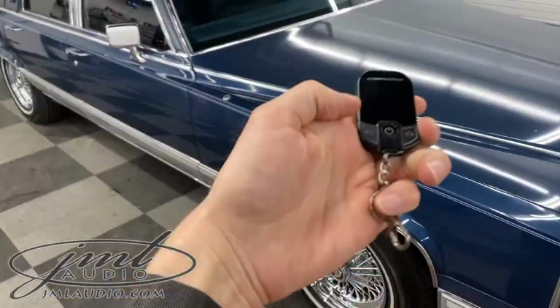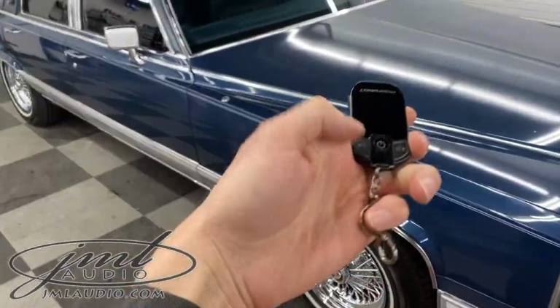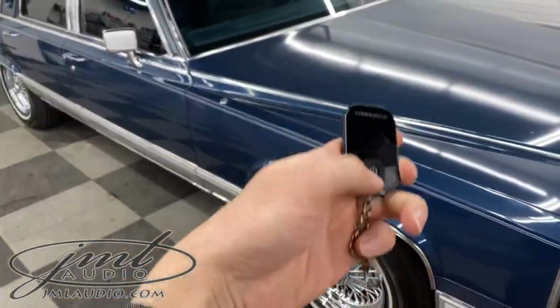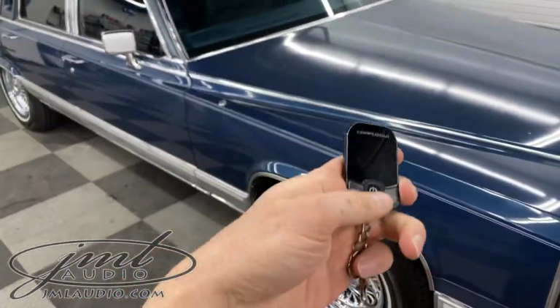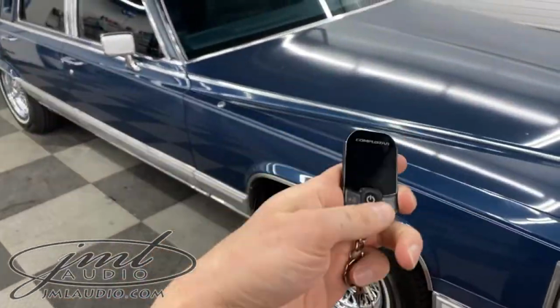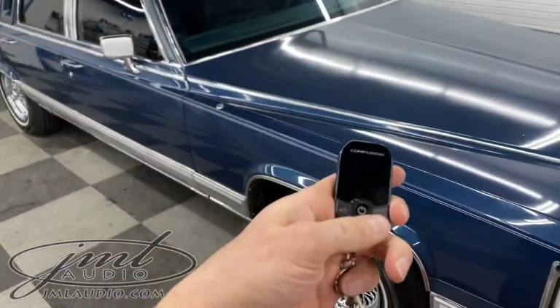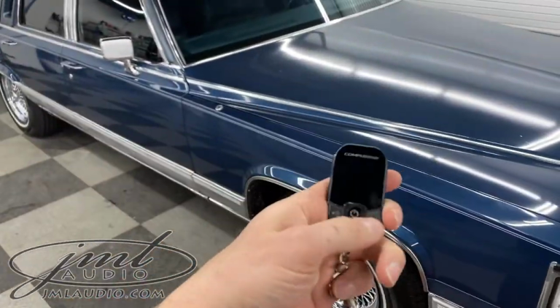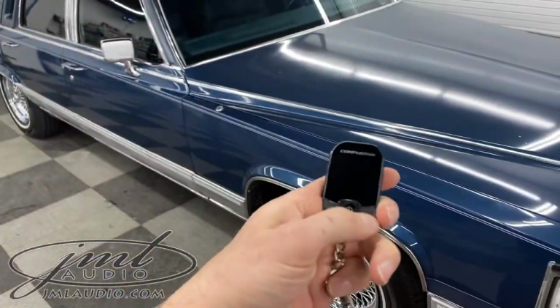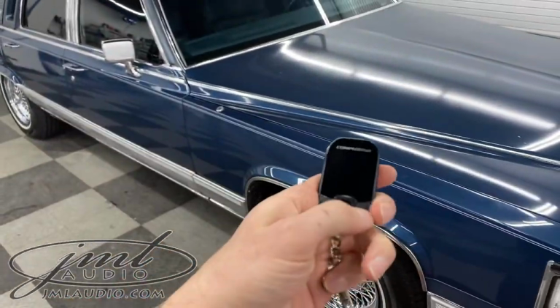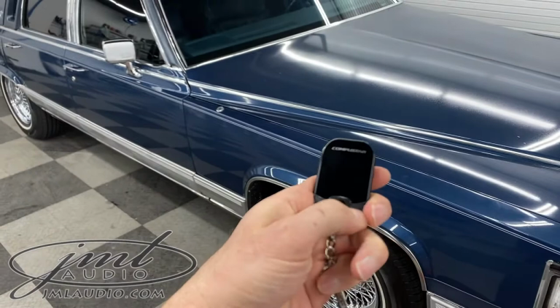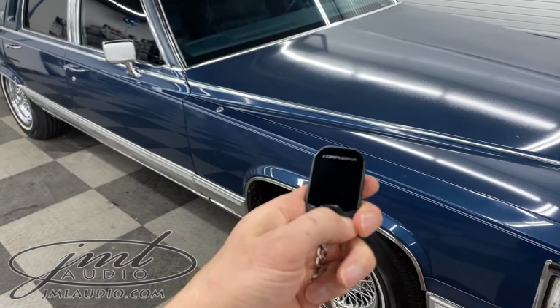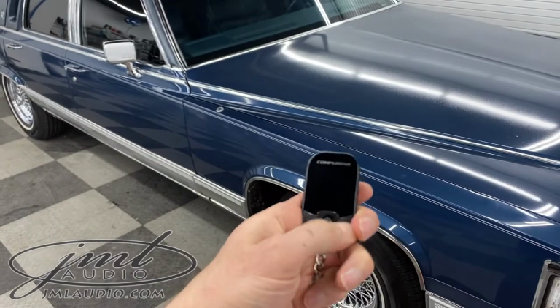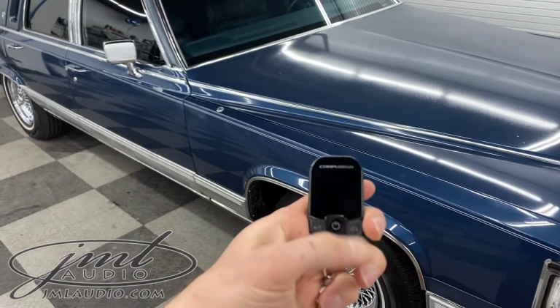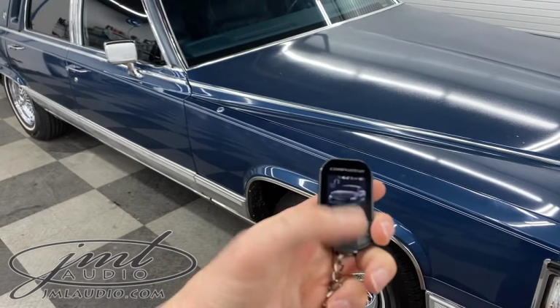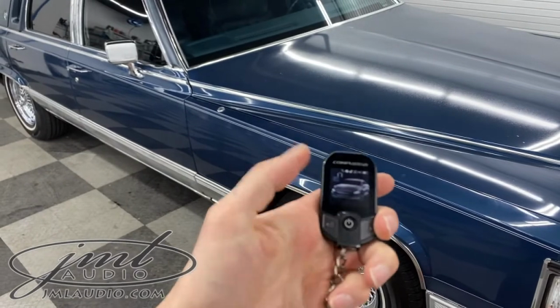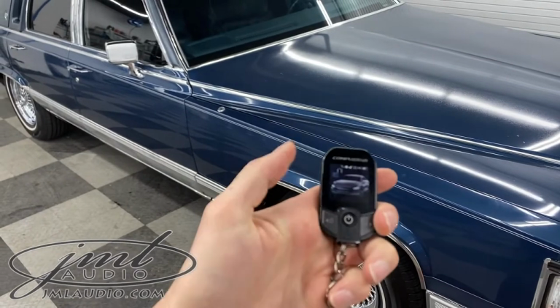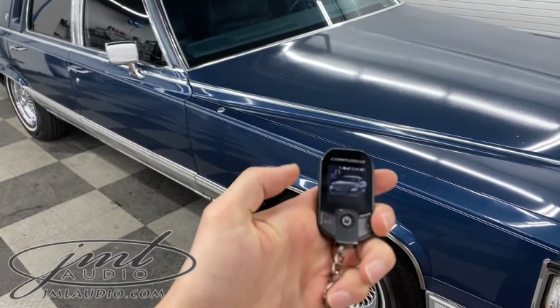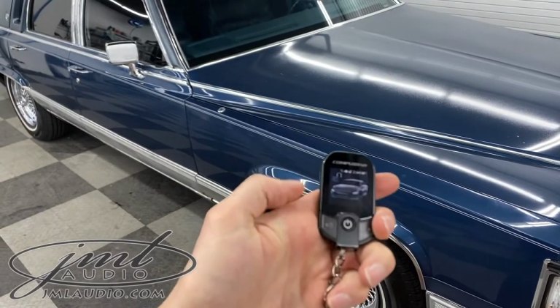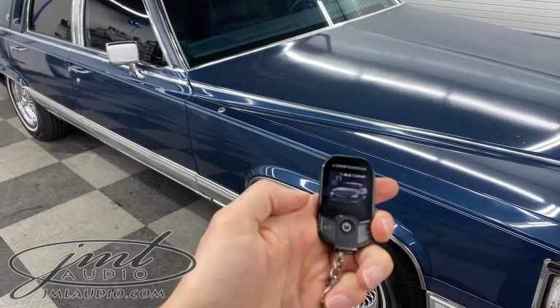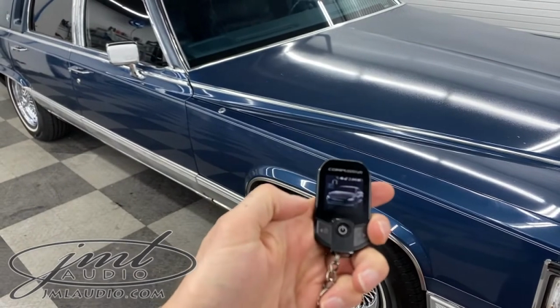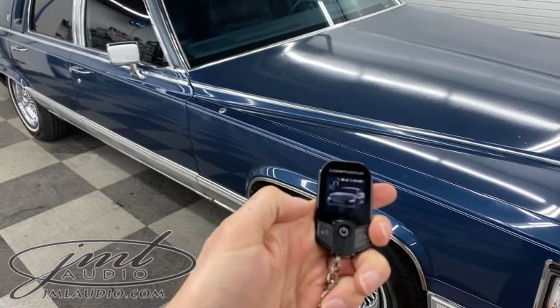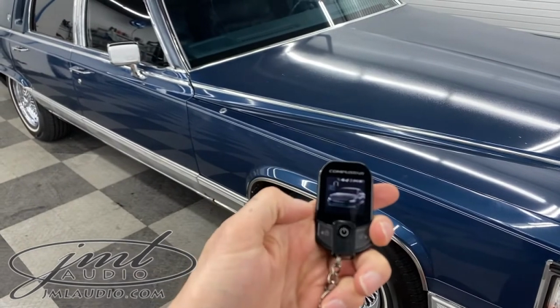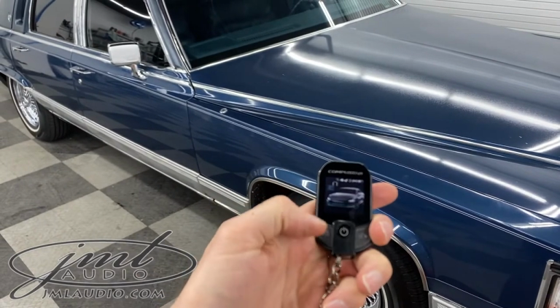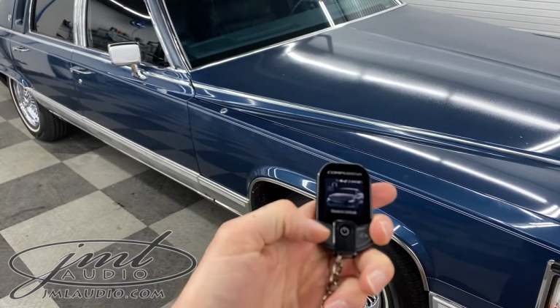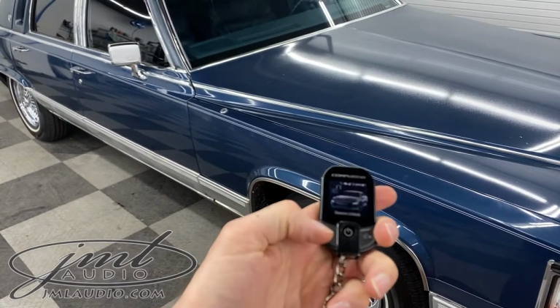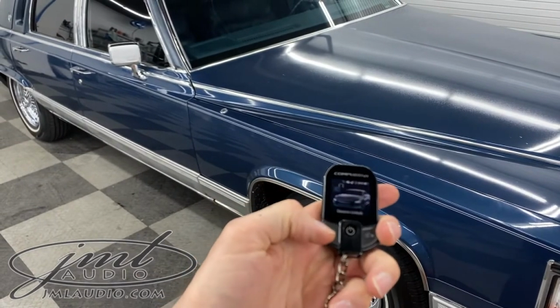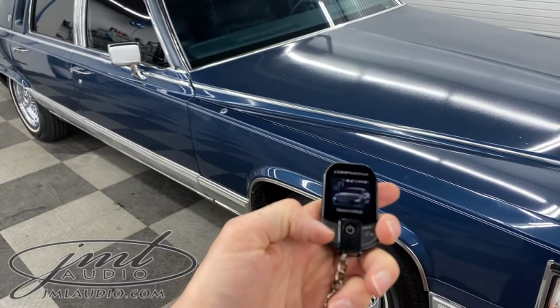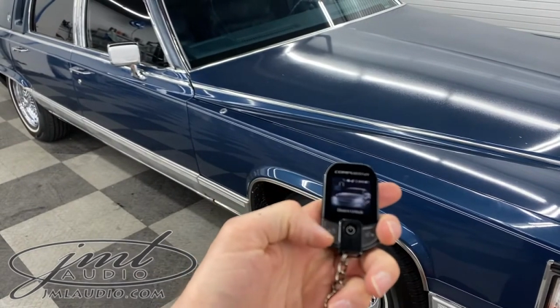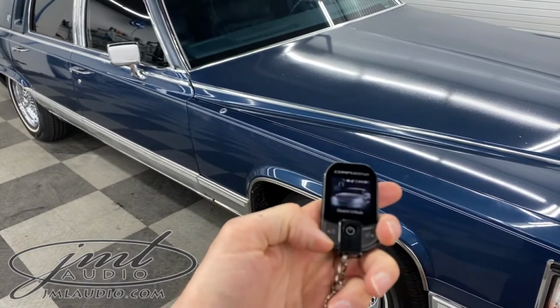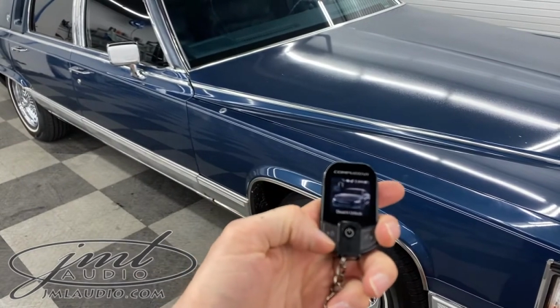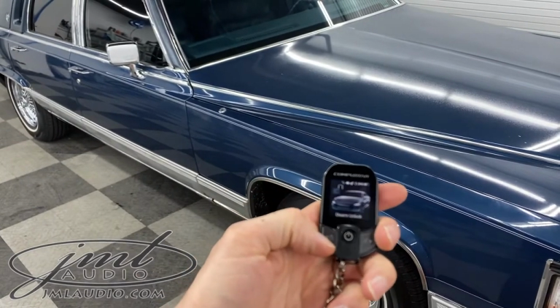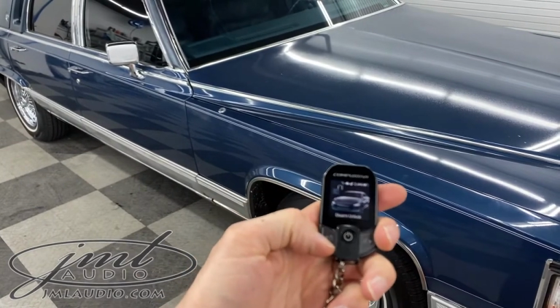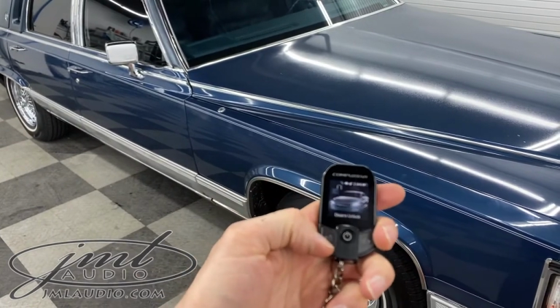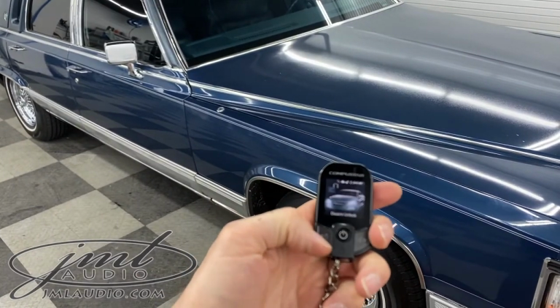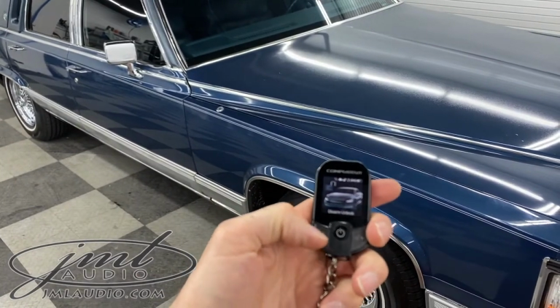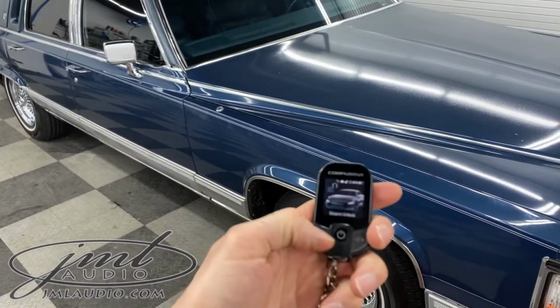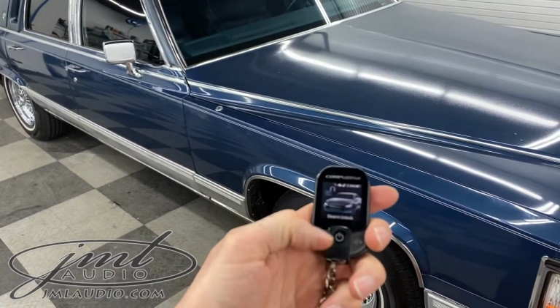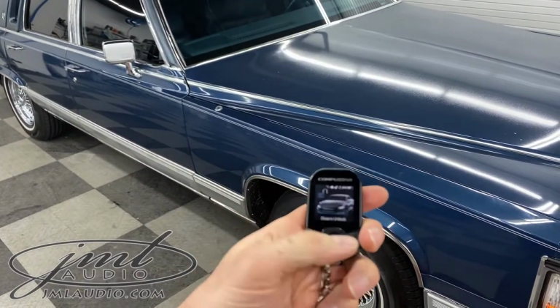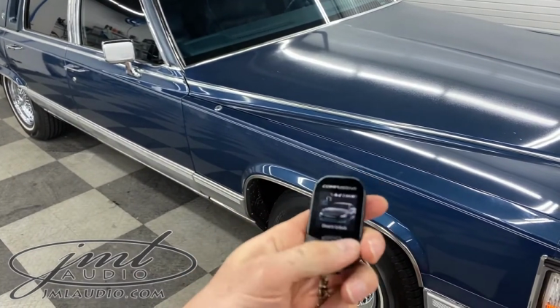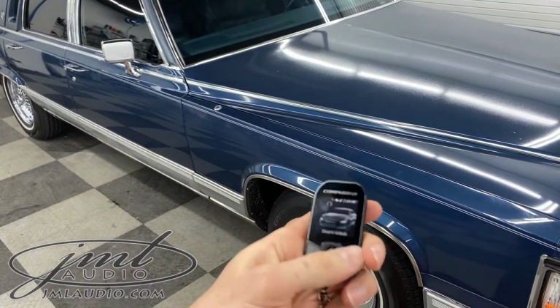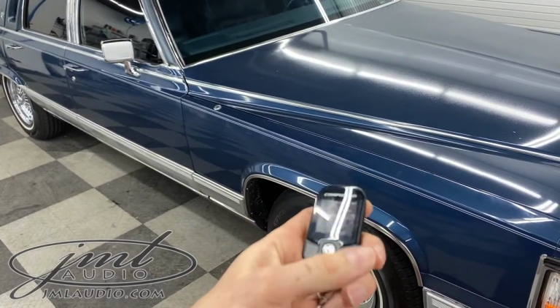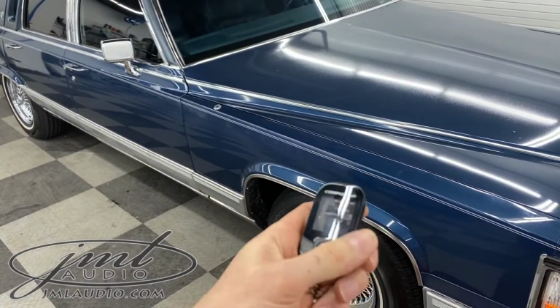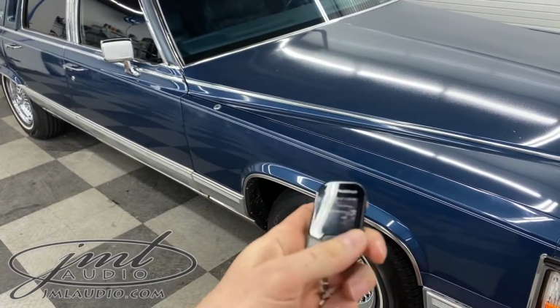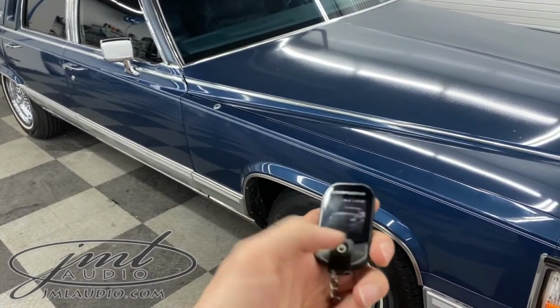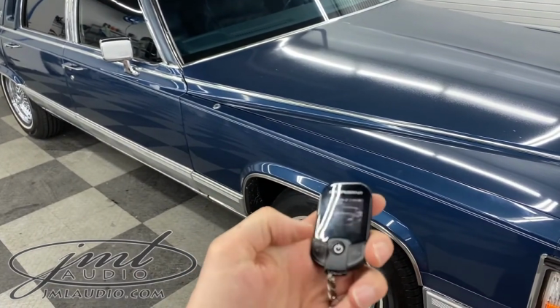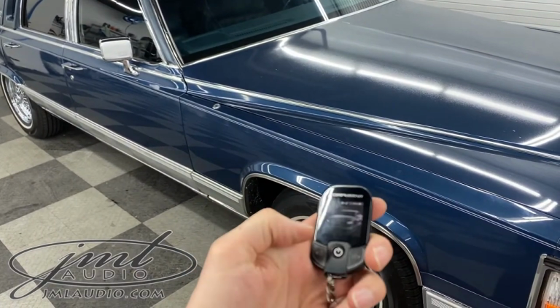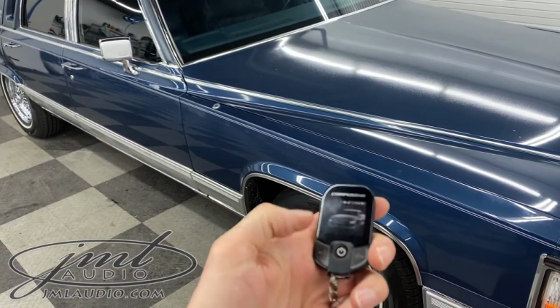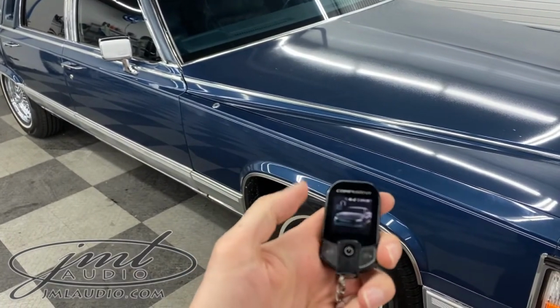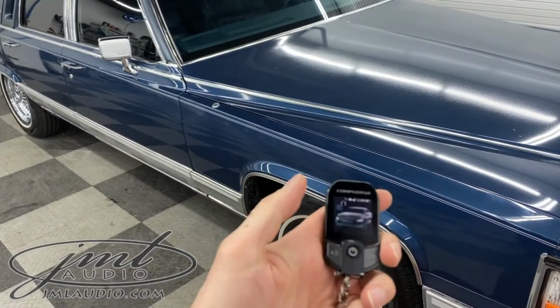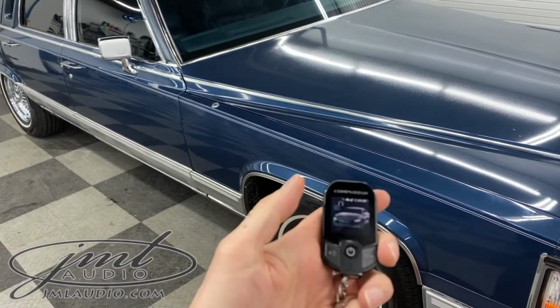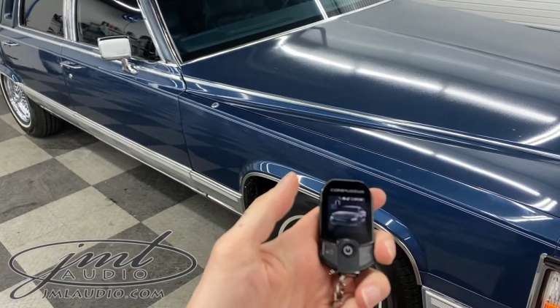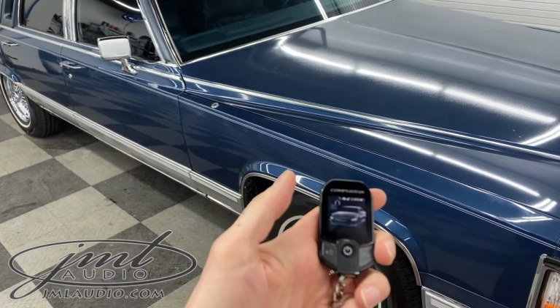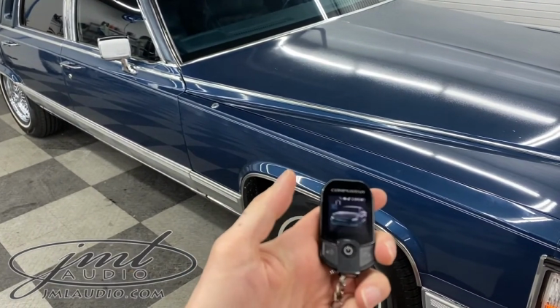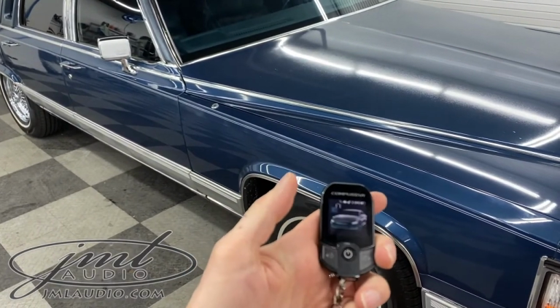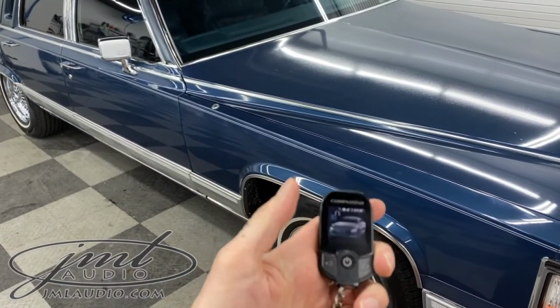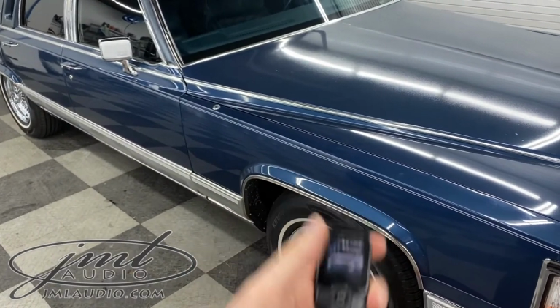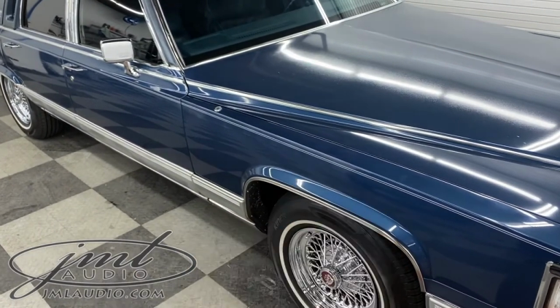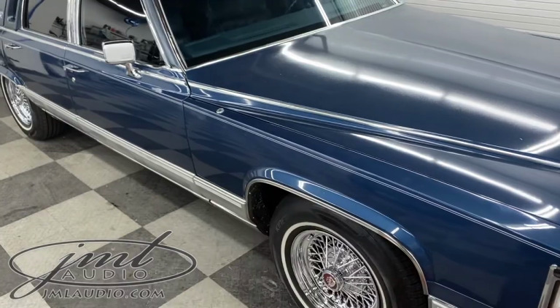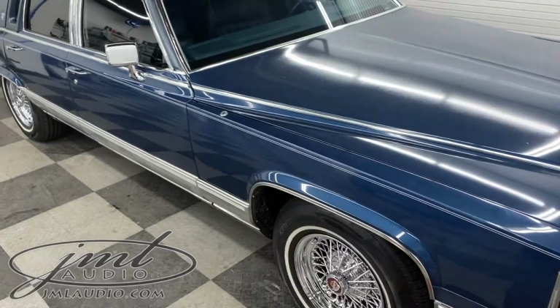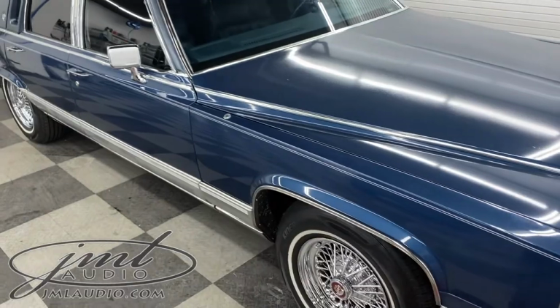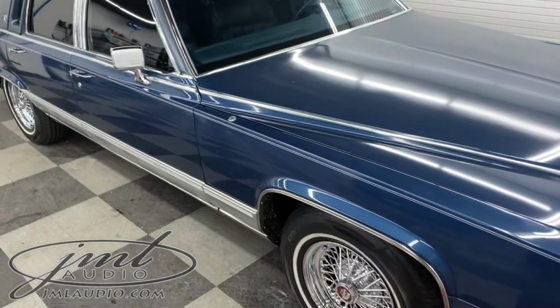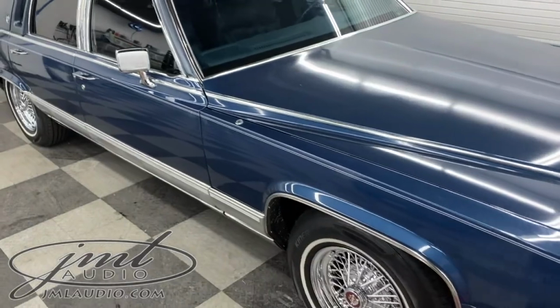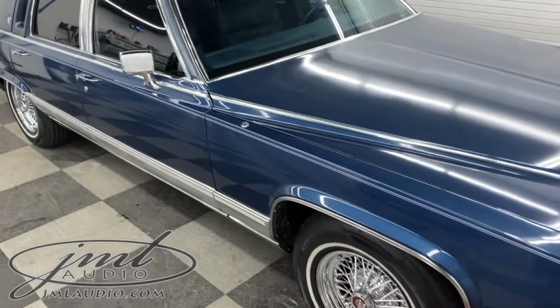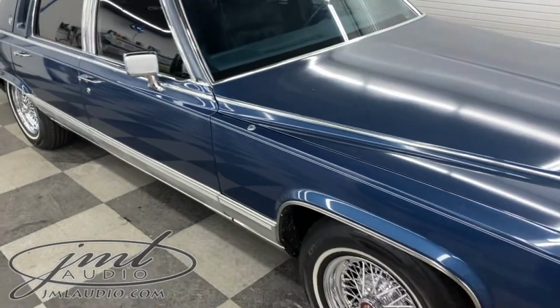This two-way system basically takes care of the security system — locking, unlocking, remote start. It also has smartphone control.